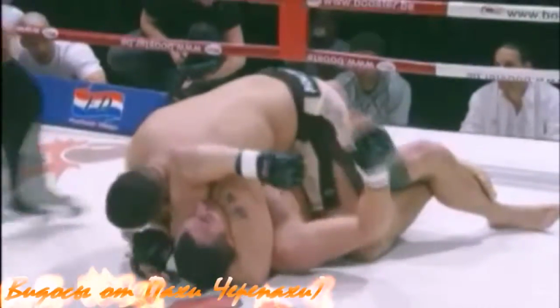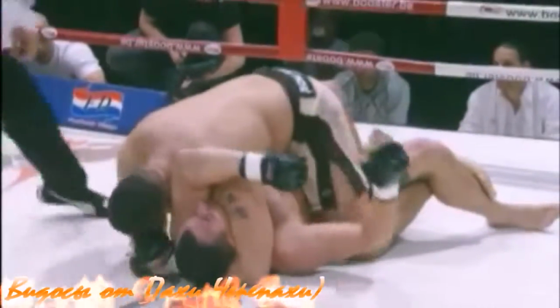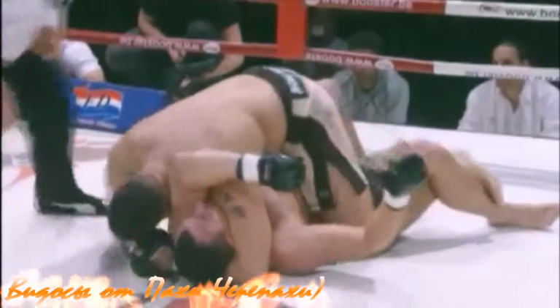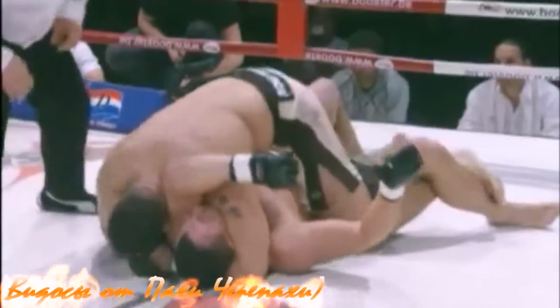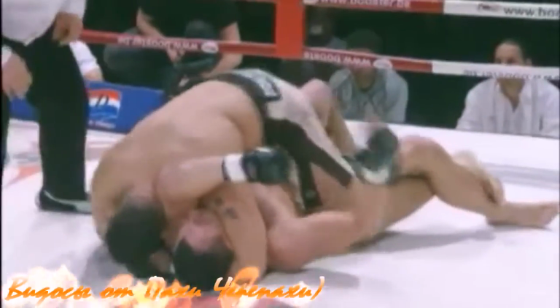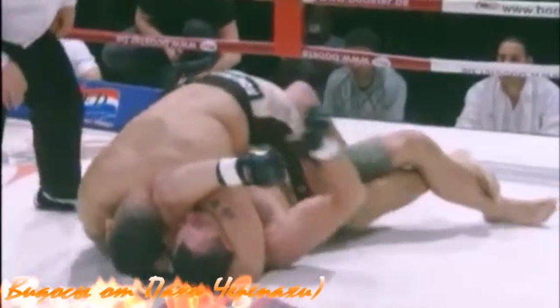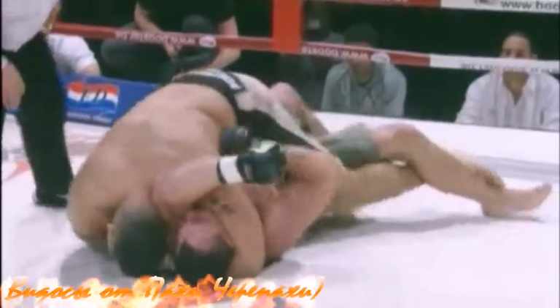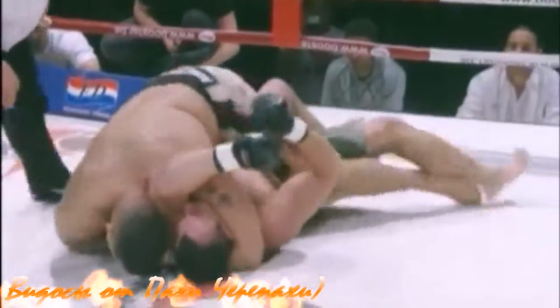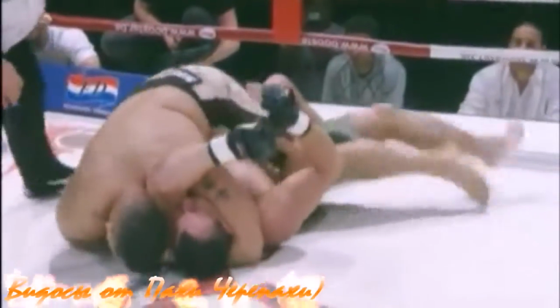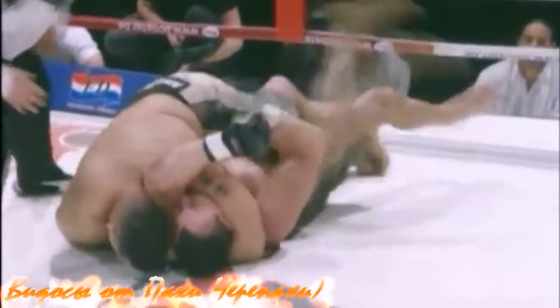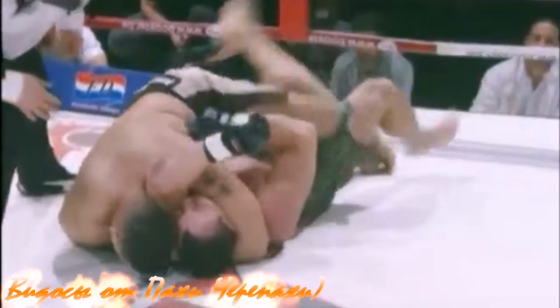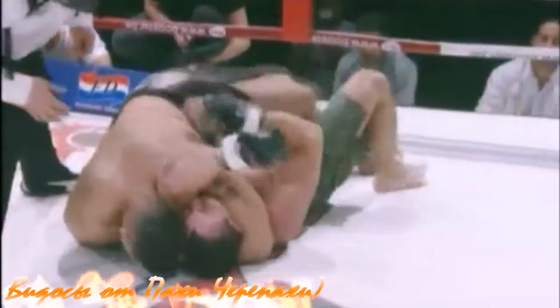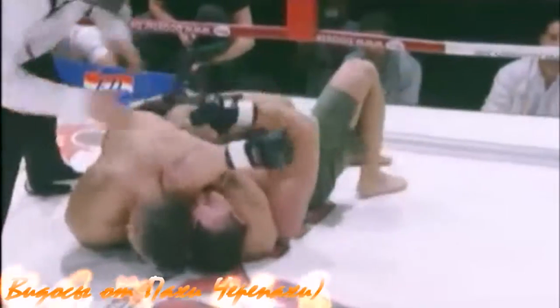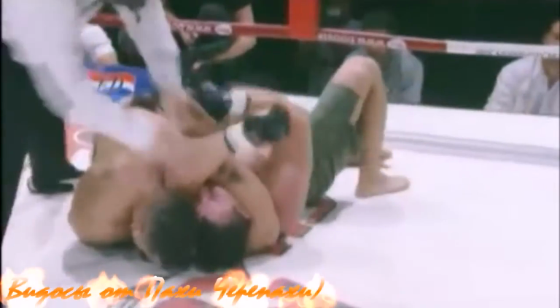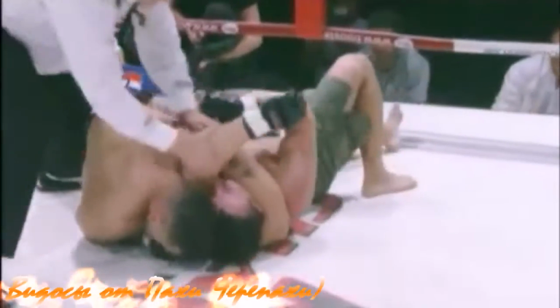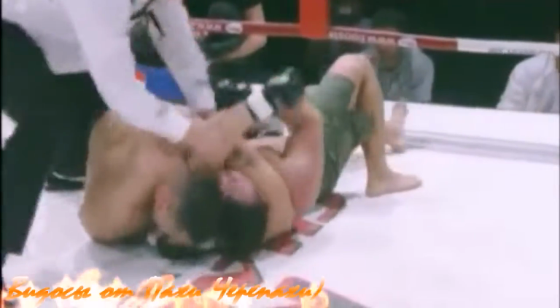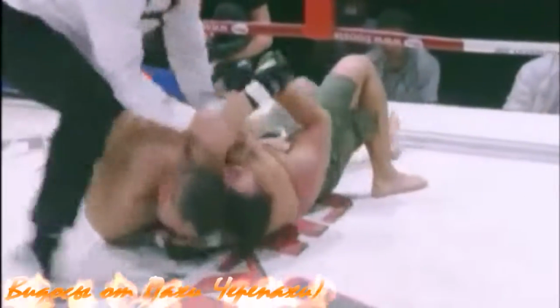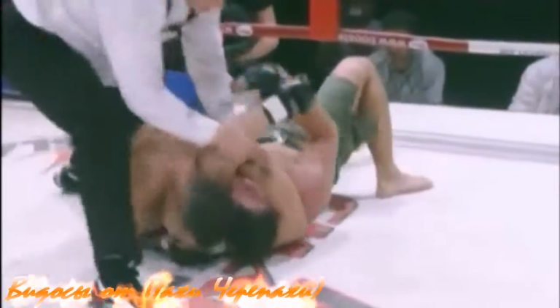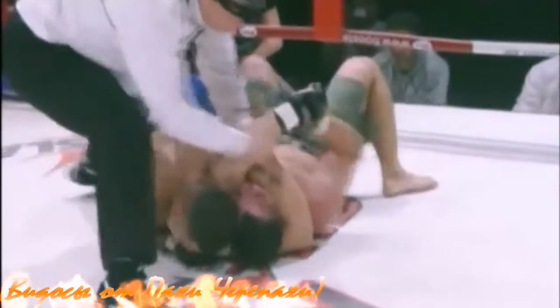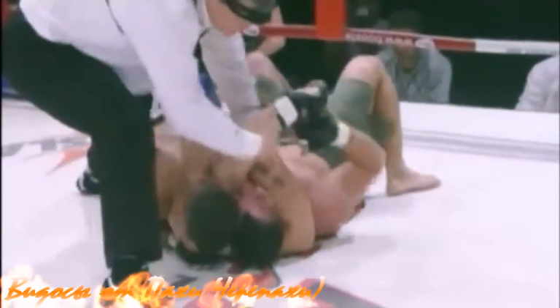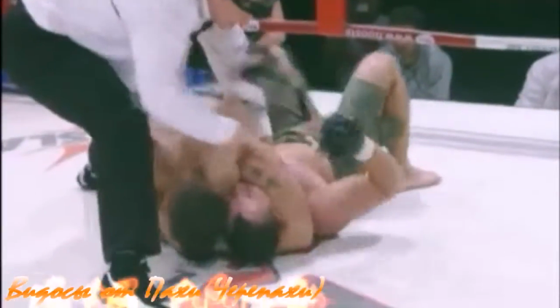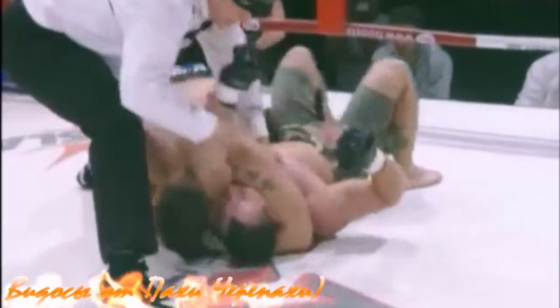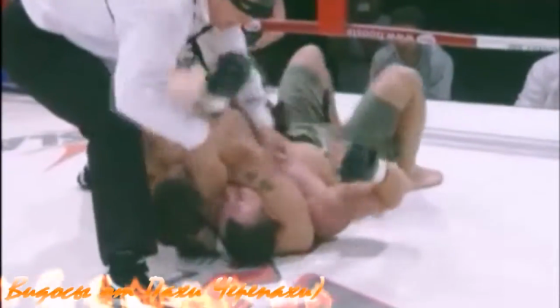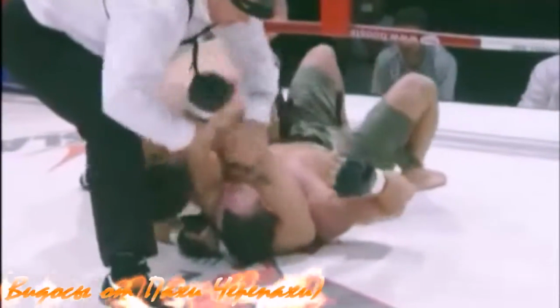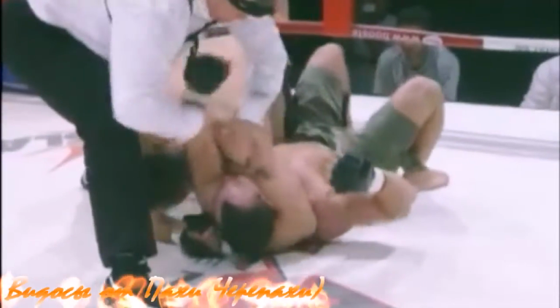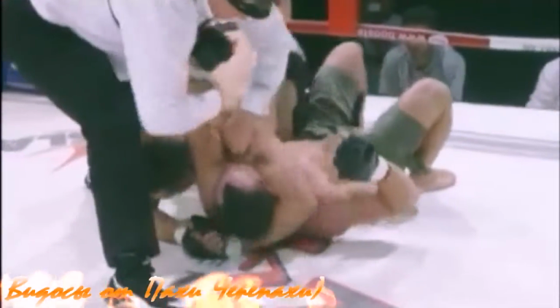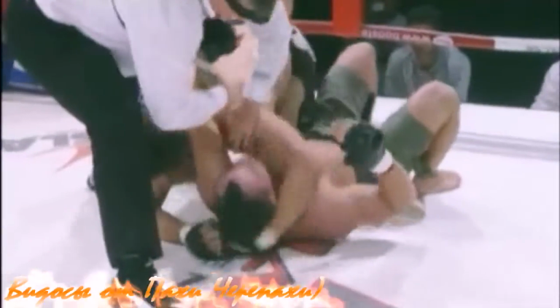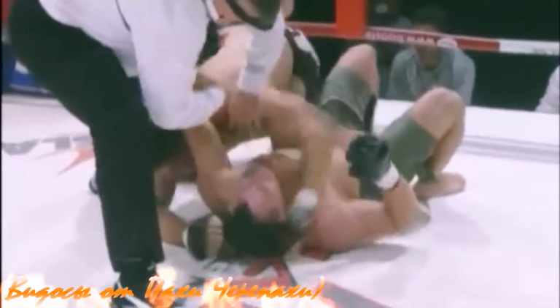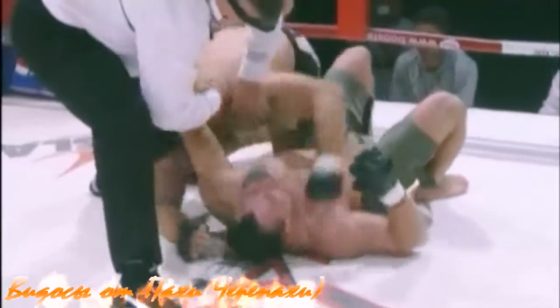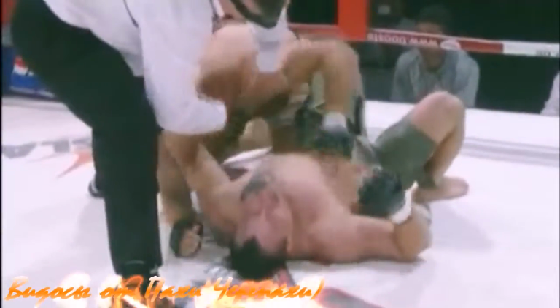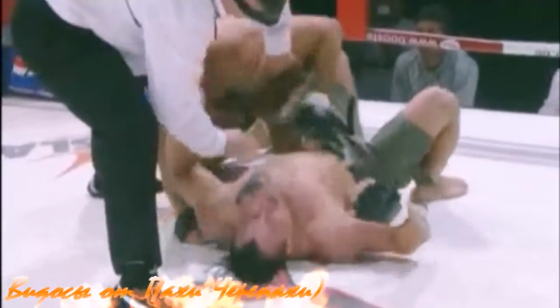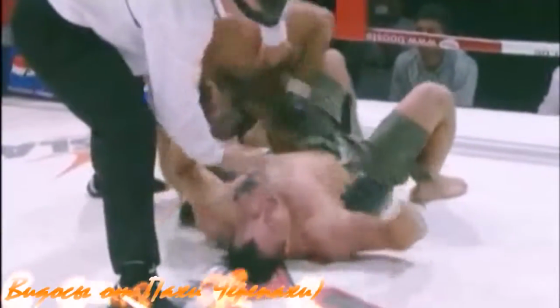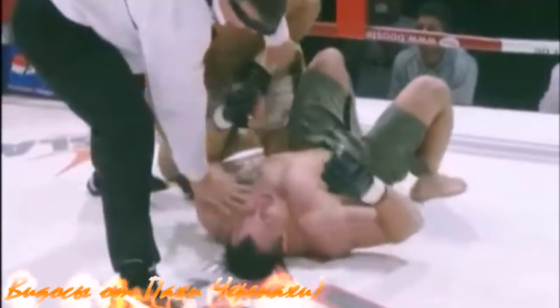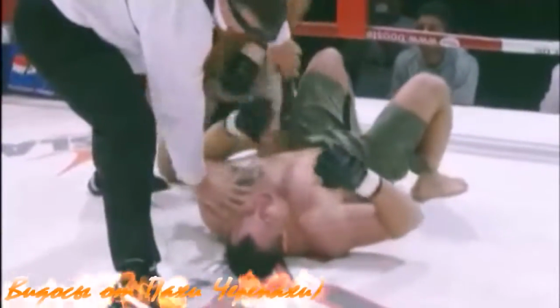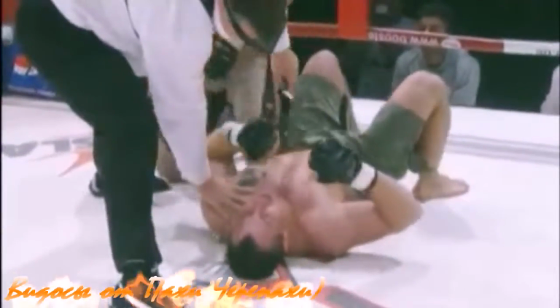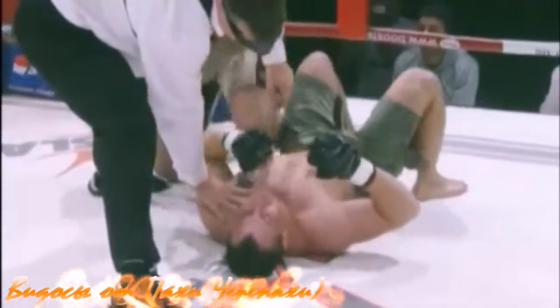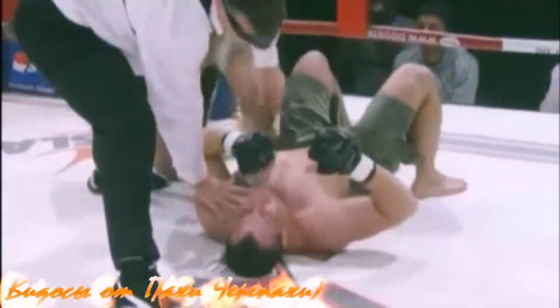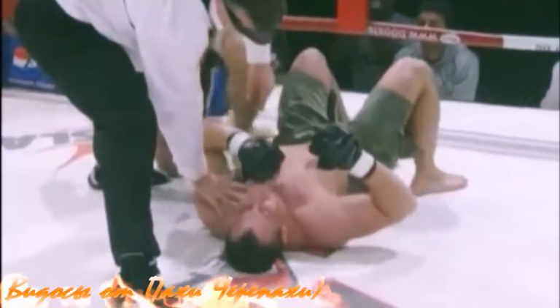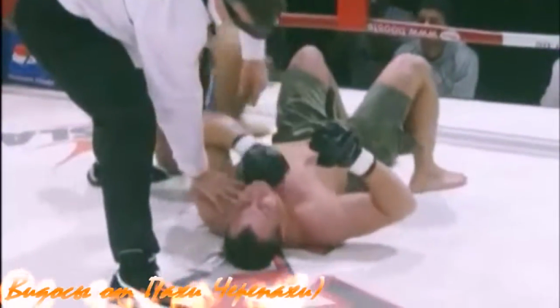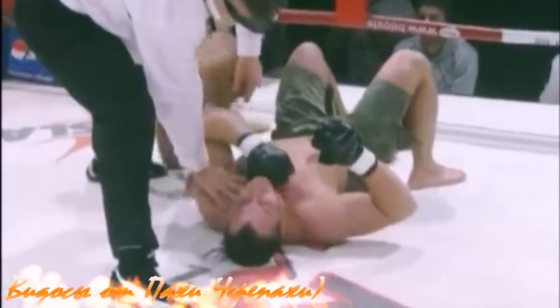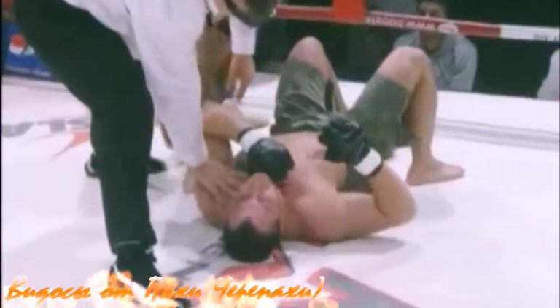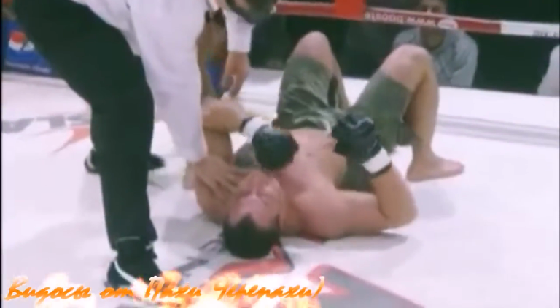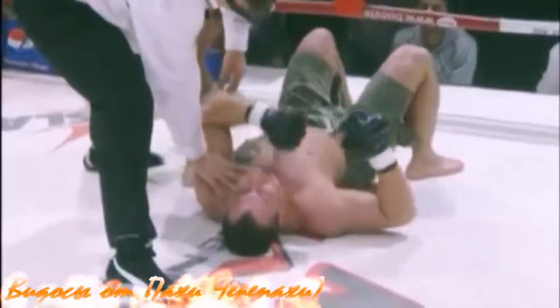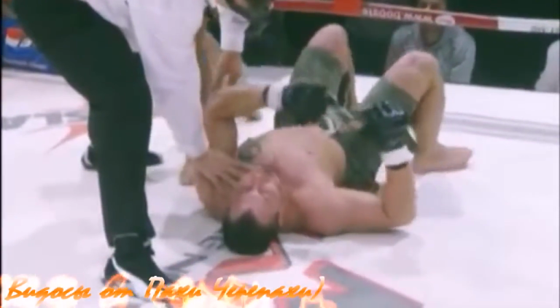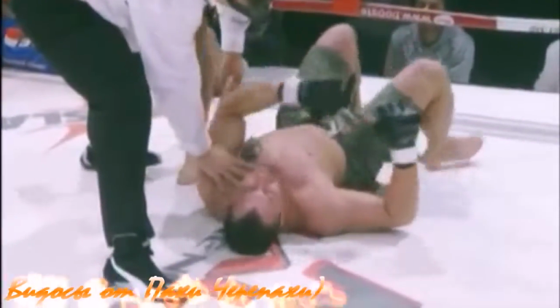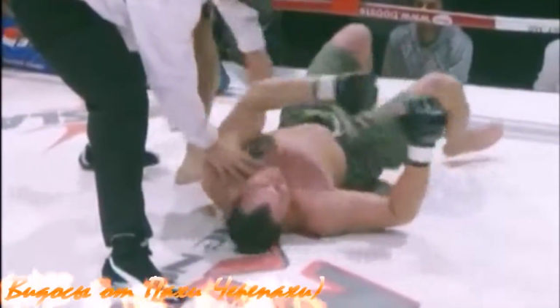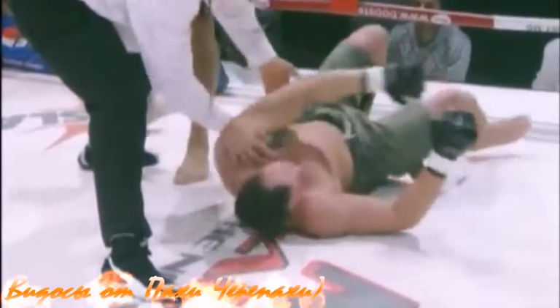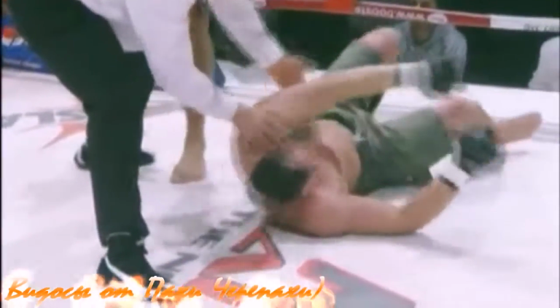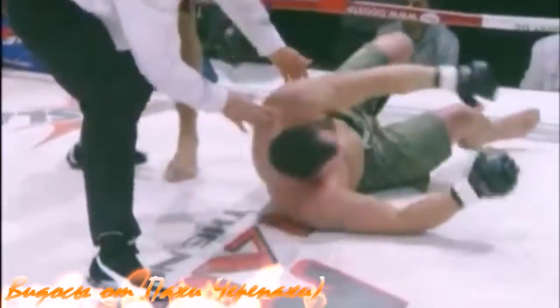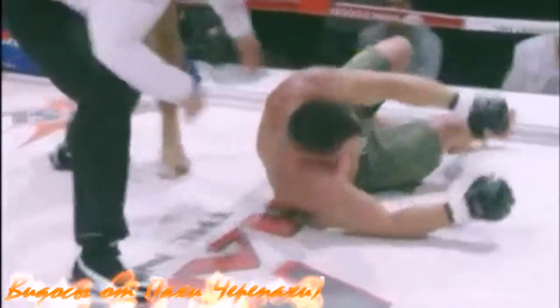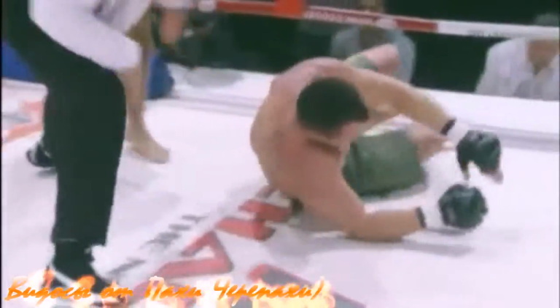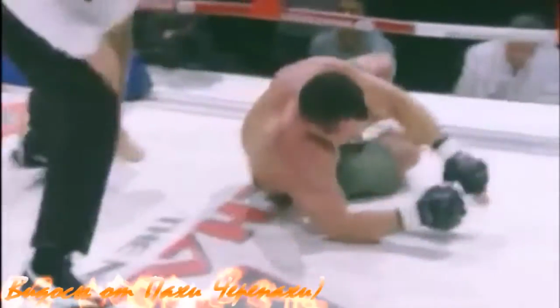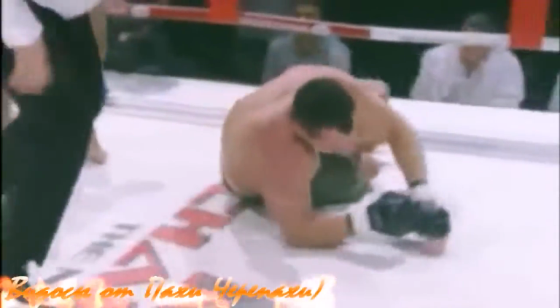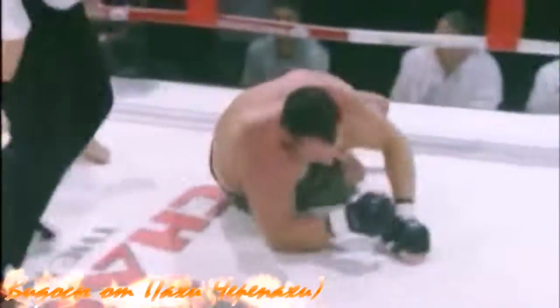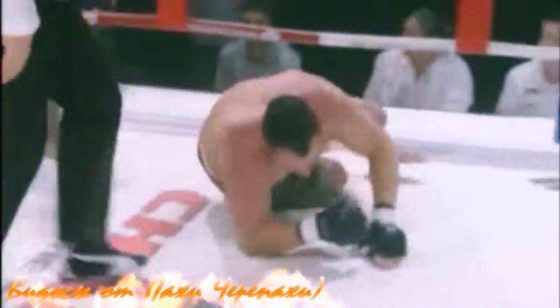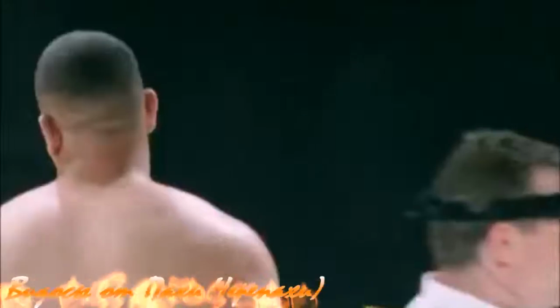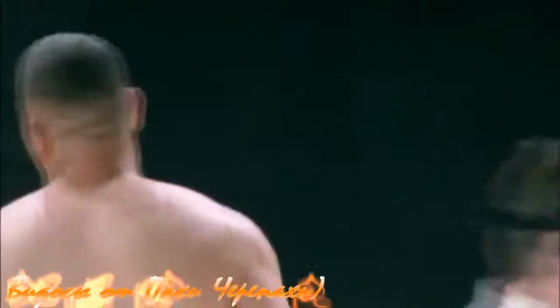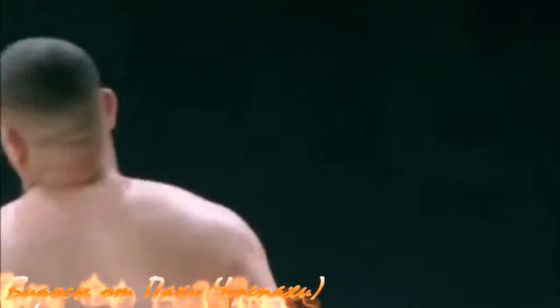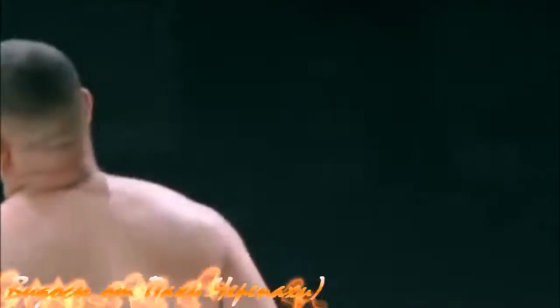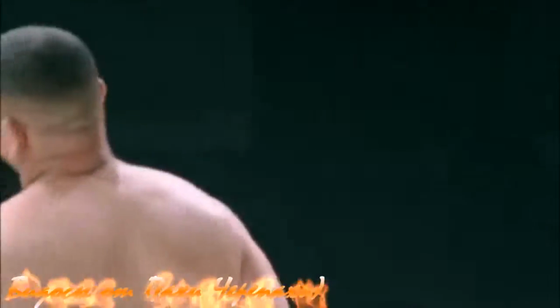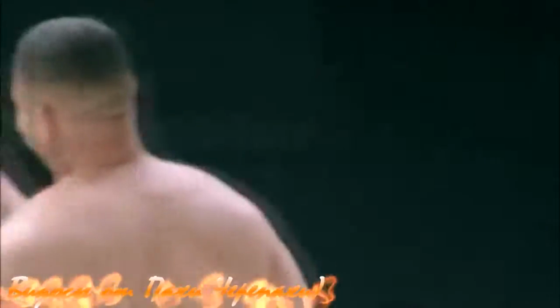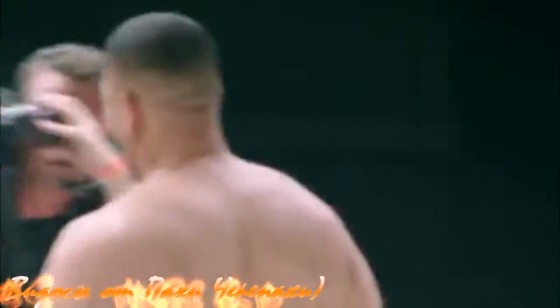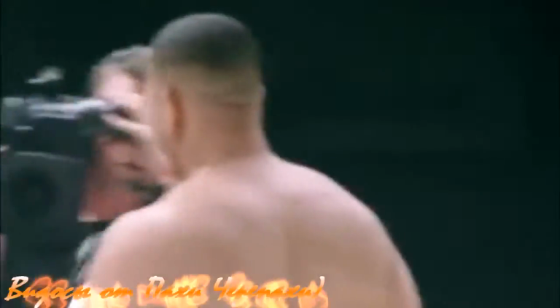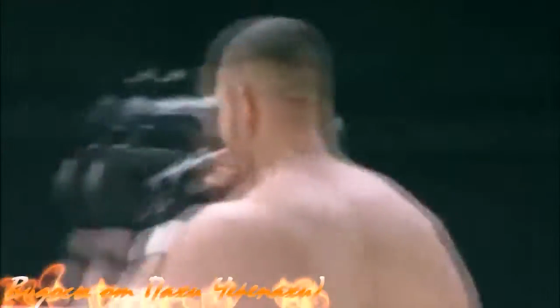Going for the arm triangle now. There's a tap — on the arm triangle, on the choke. Very quick tap.